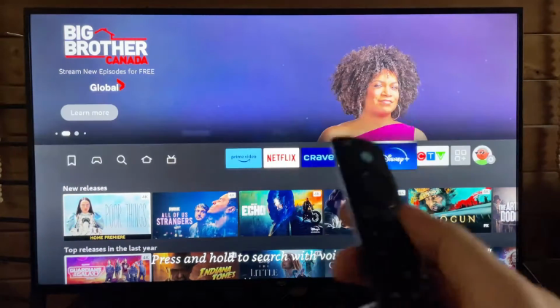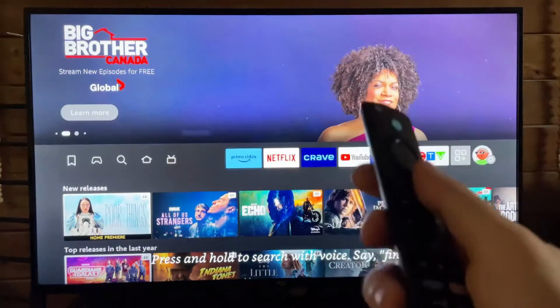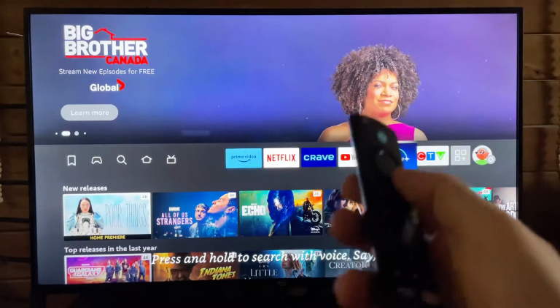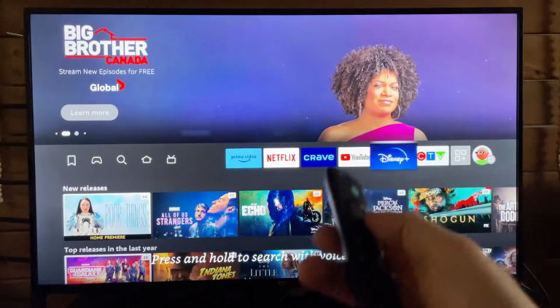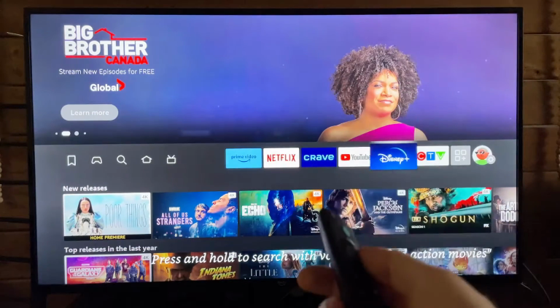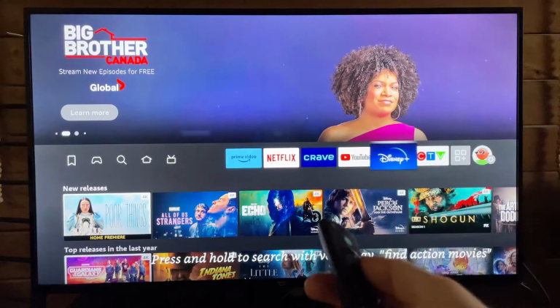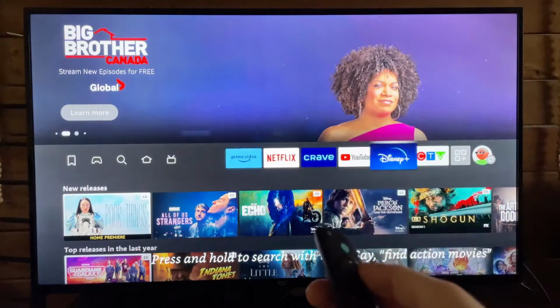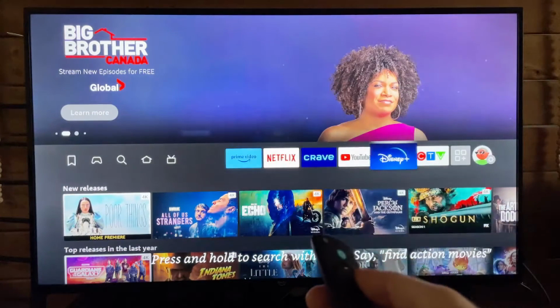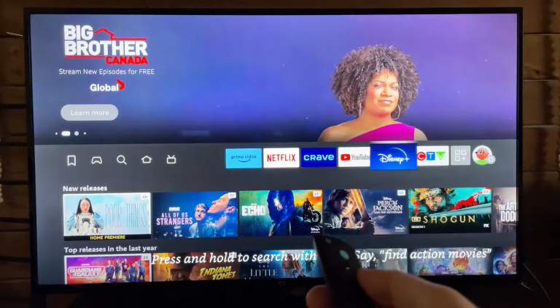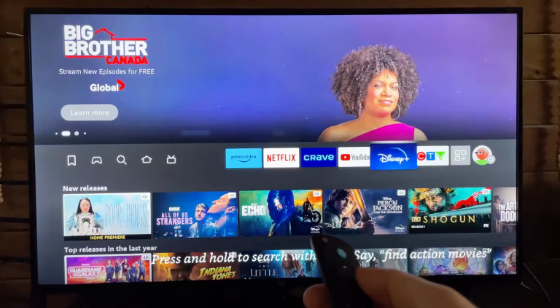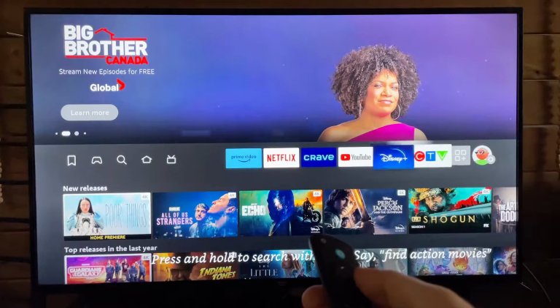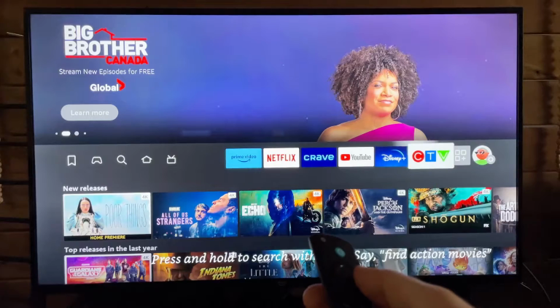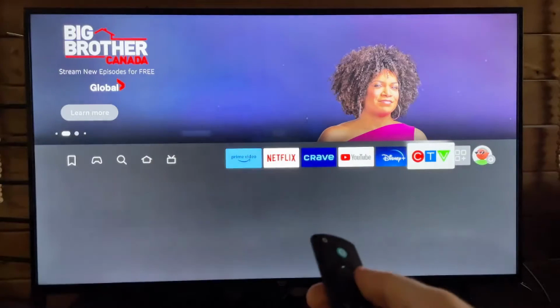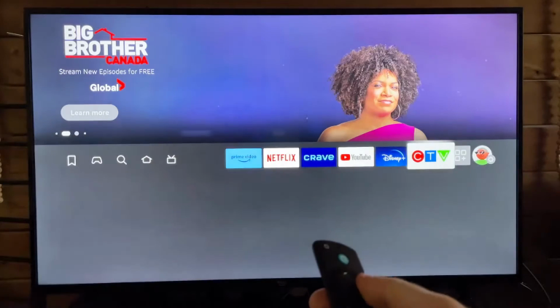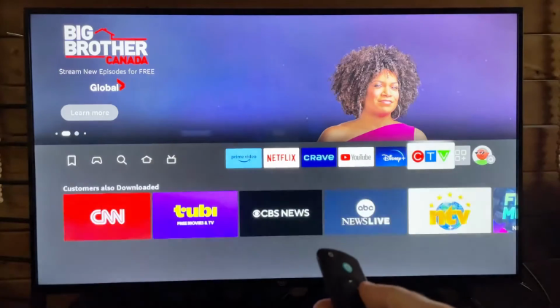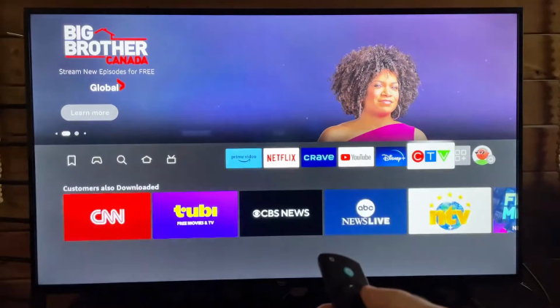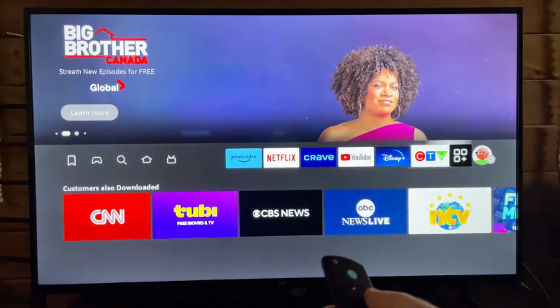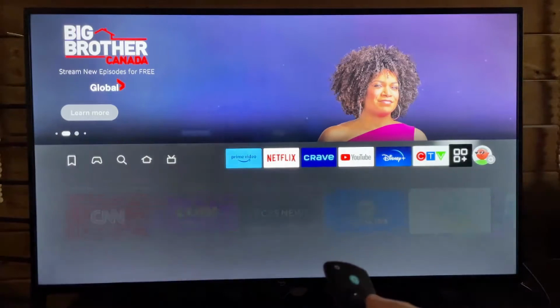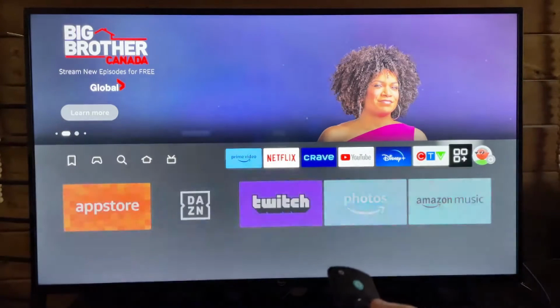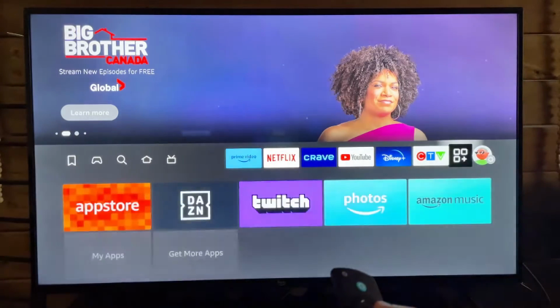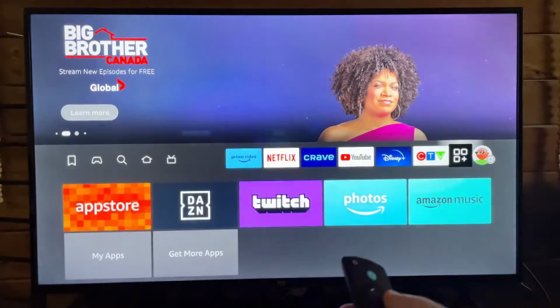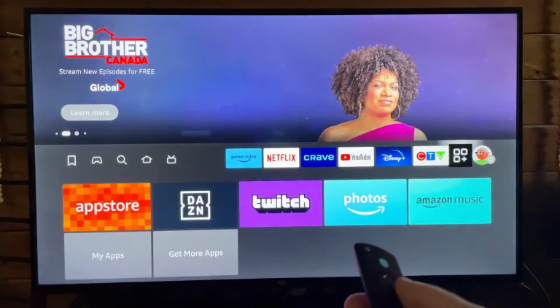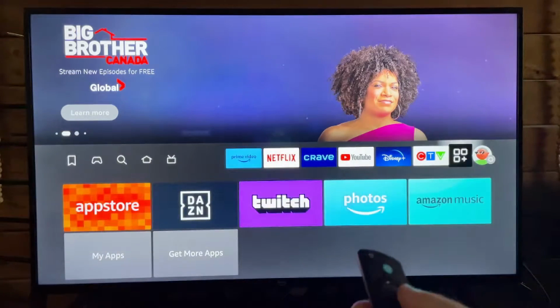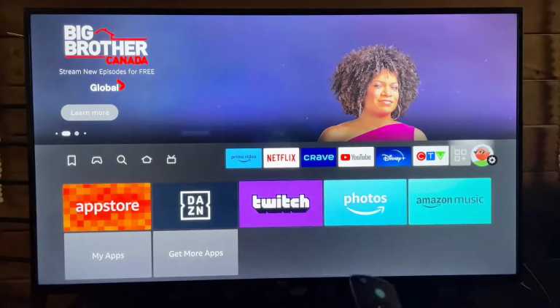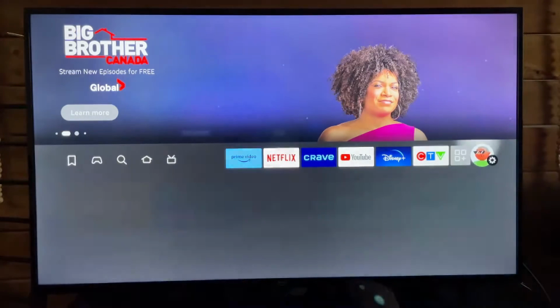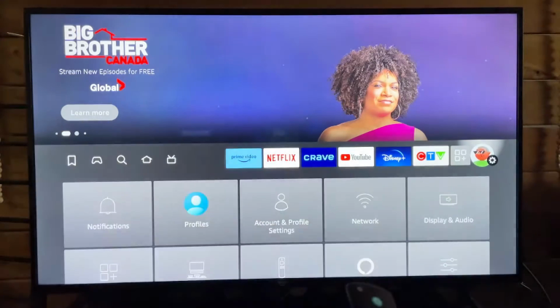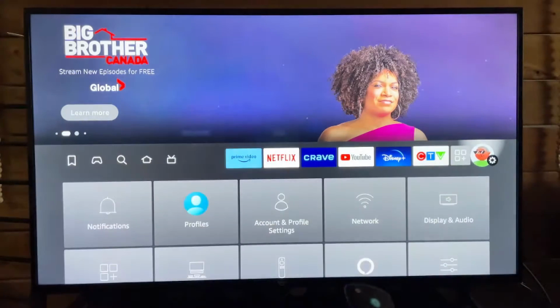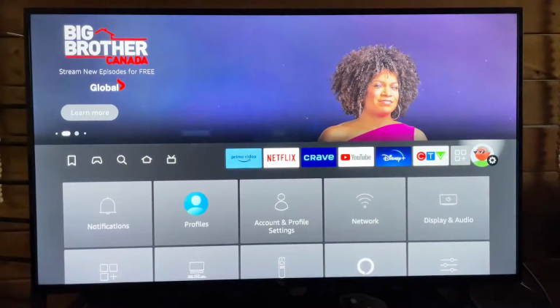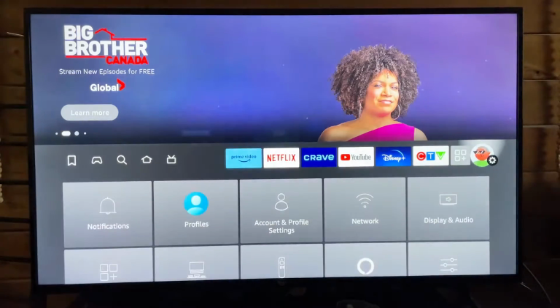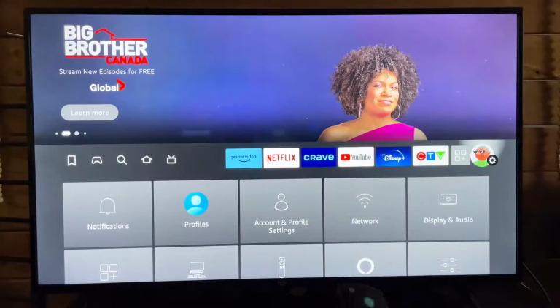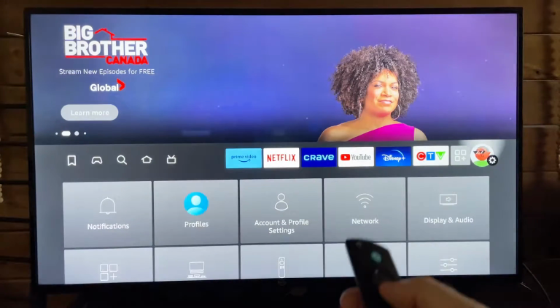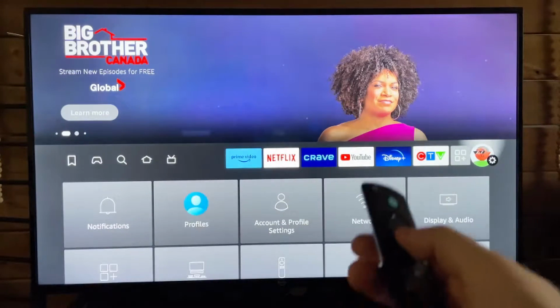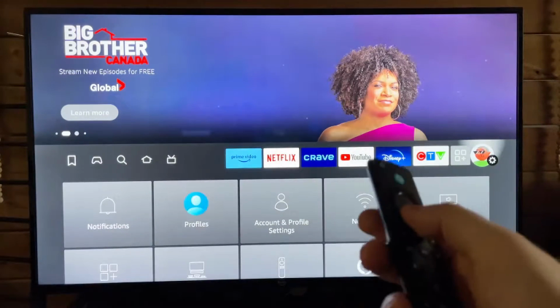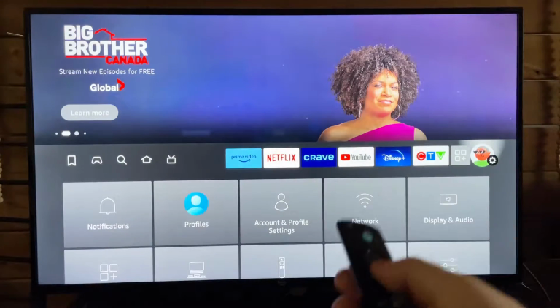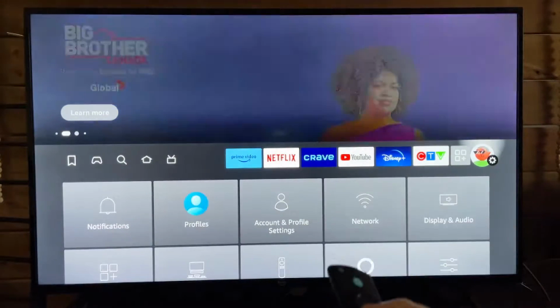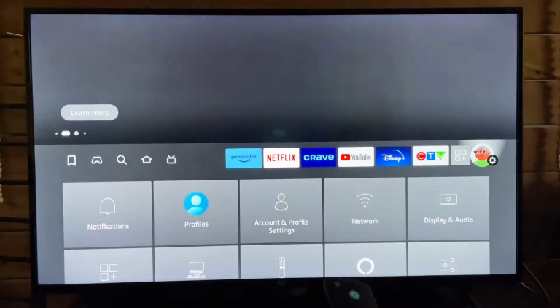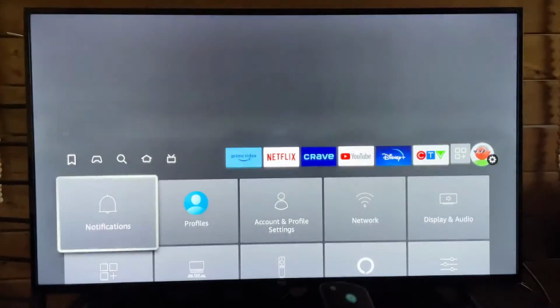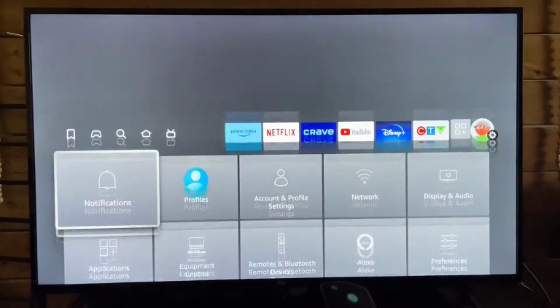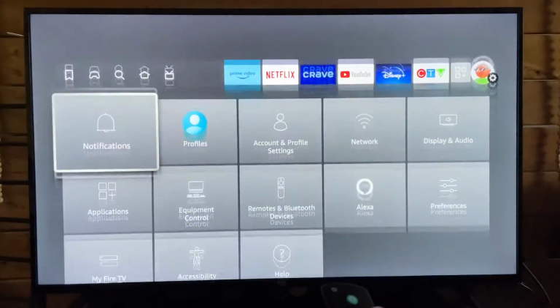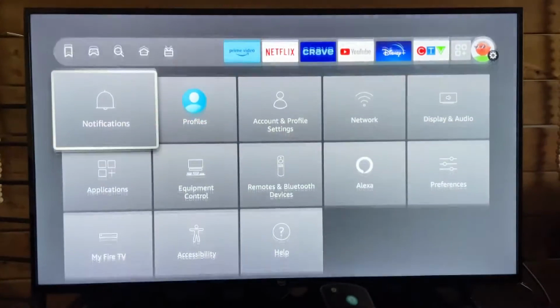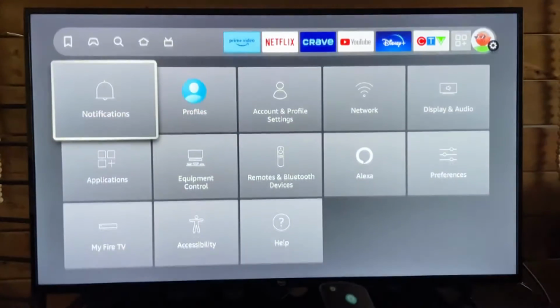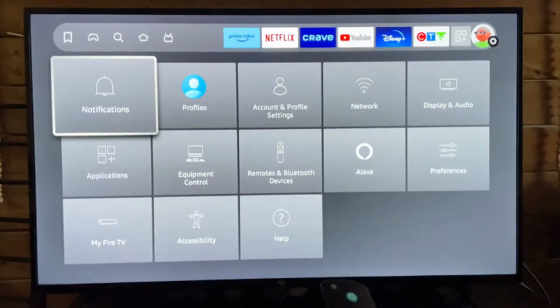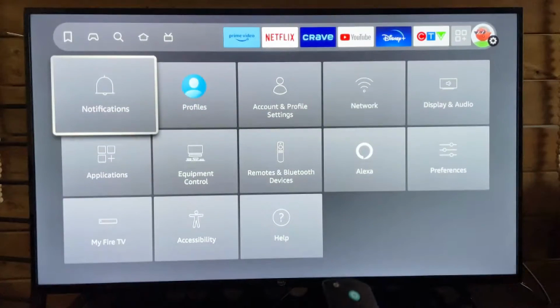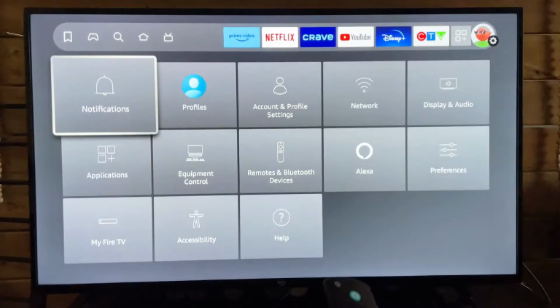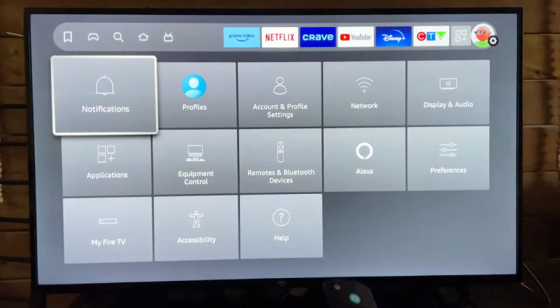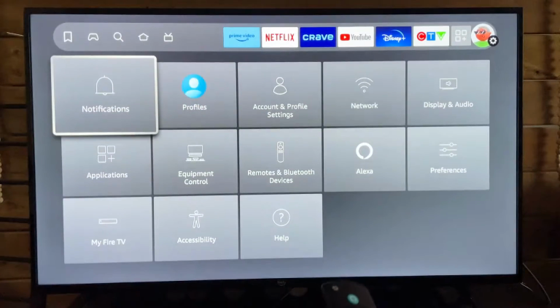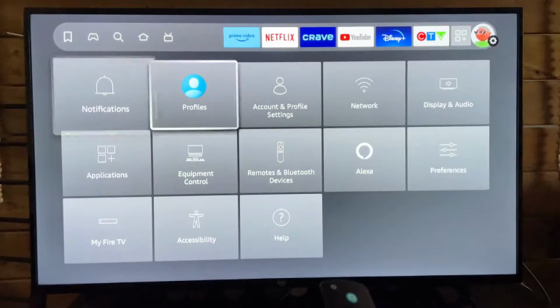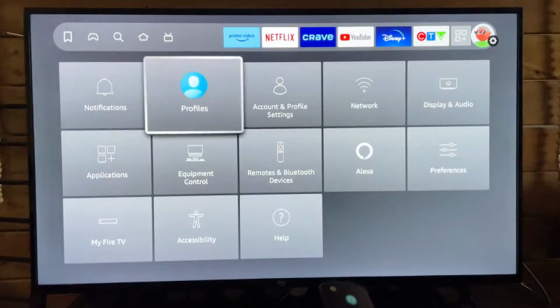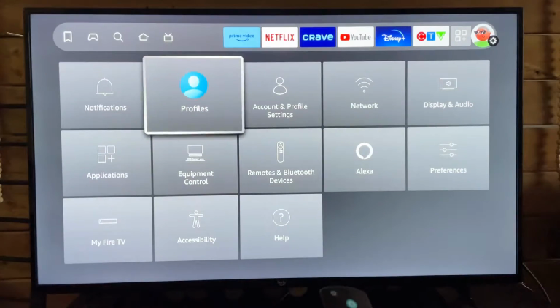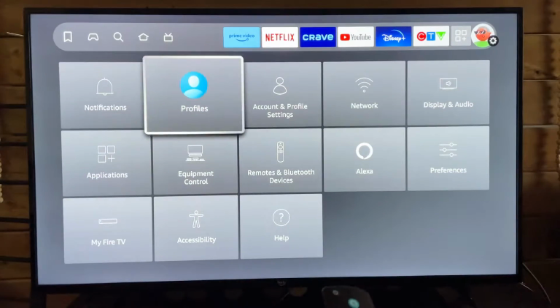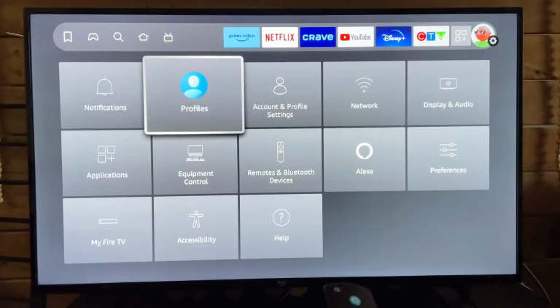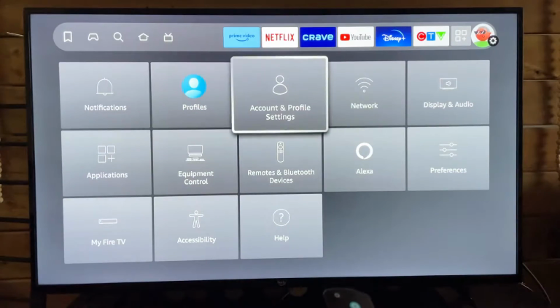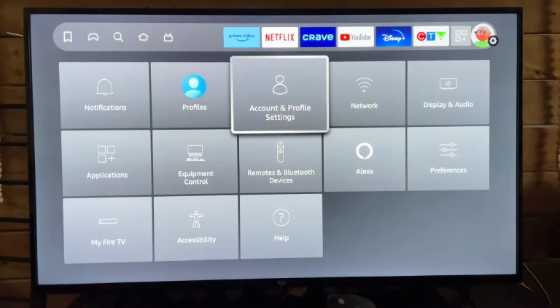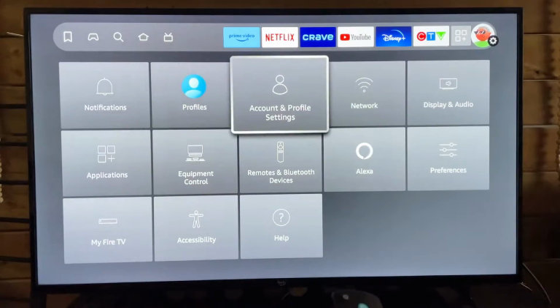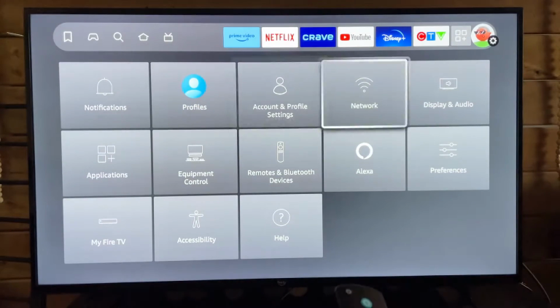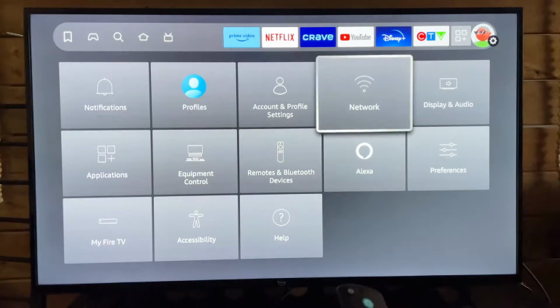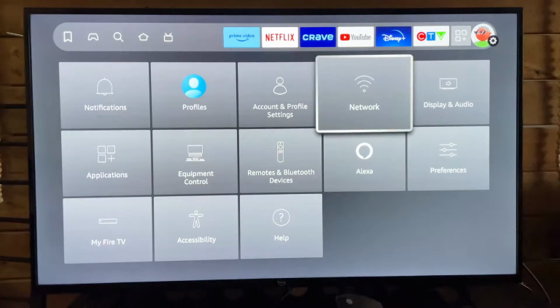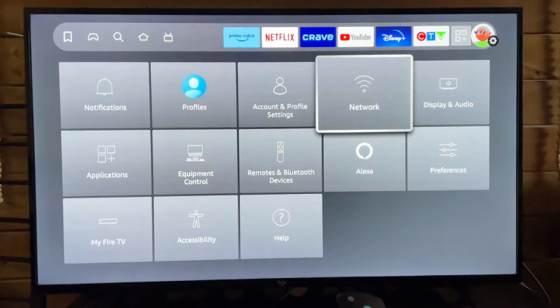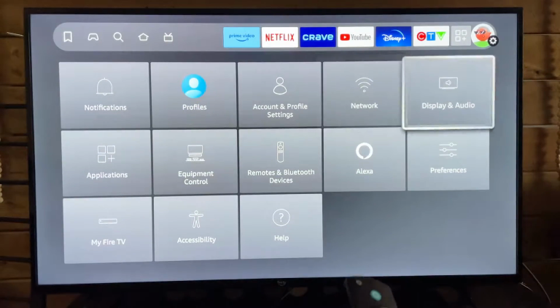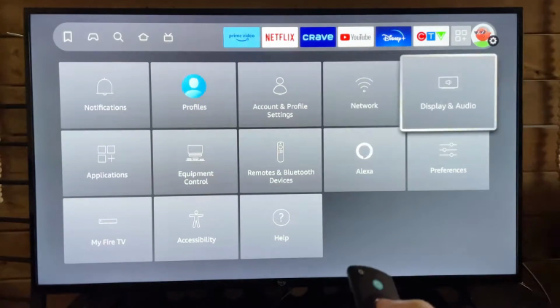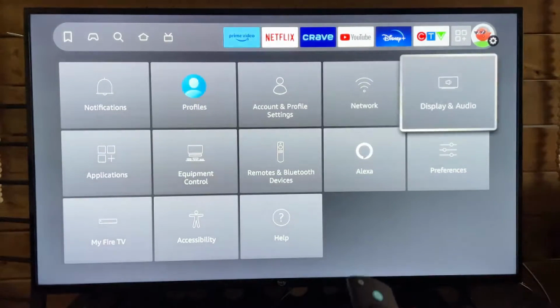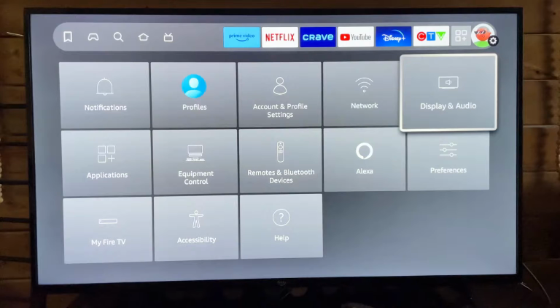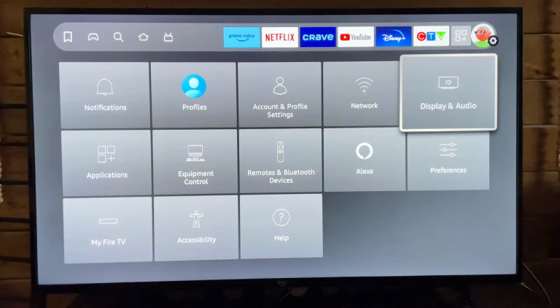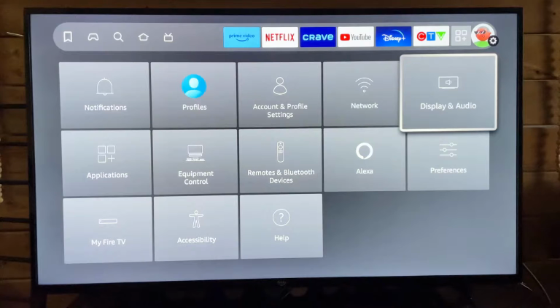The first thing you want to do is scroll over to Settings, then go down to Display and Audio.